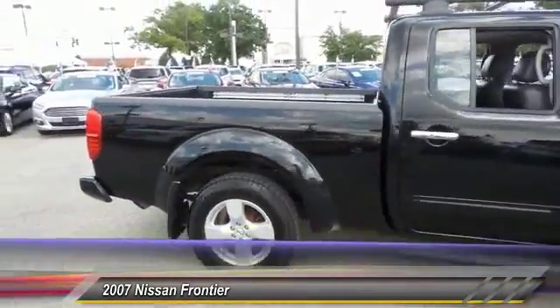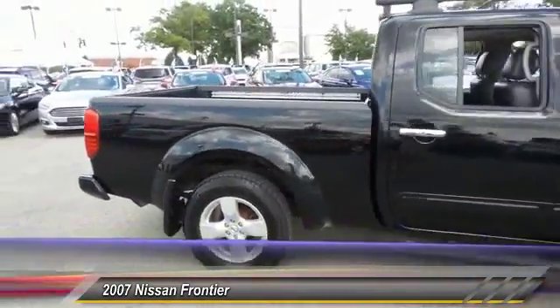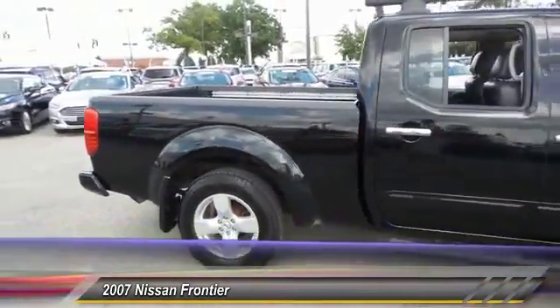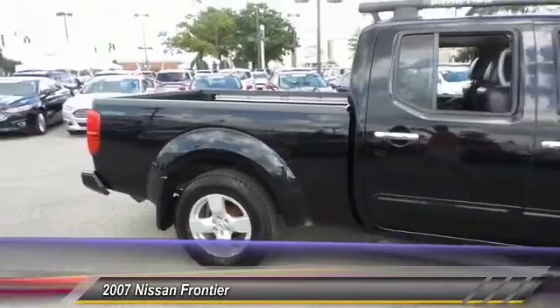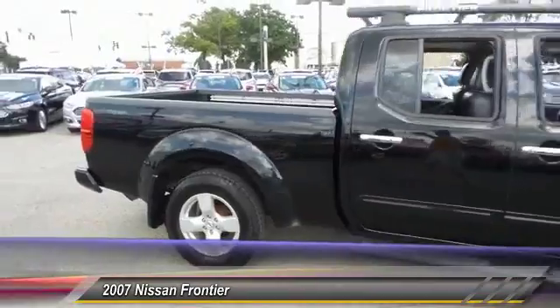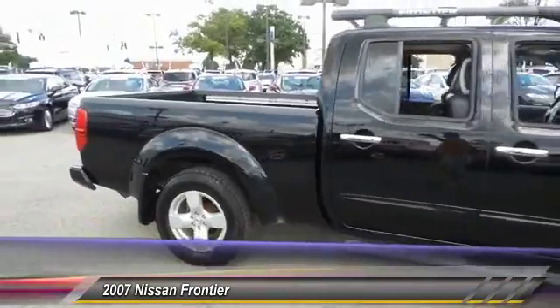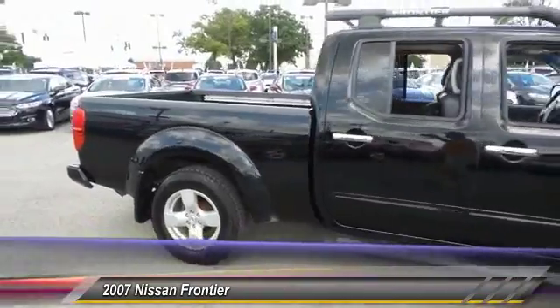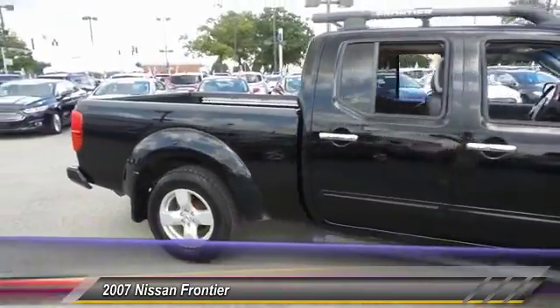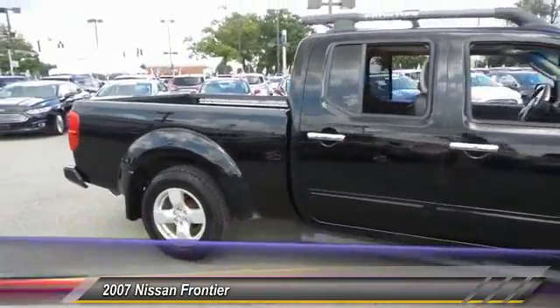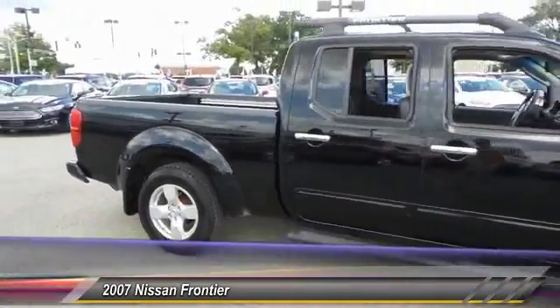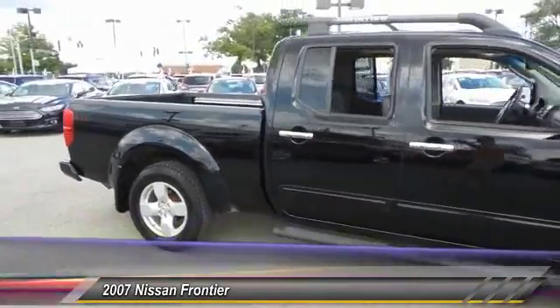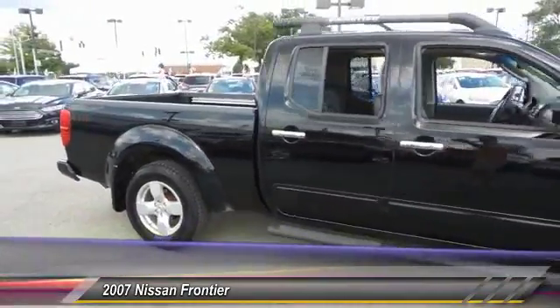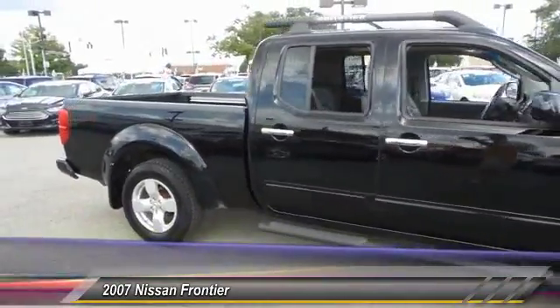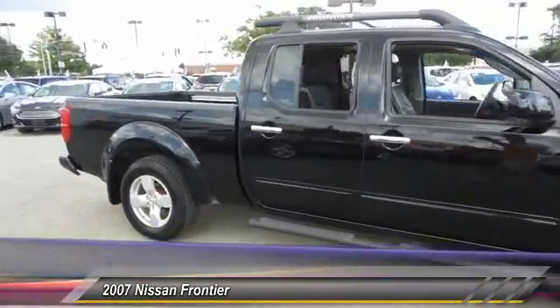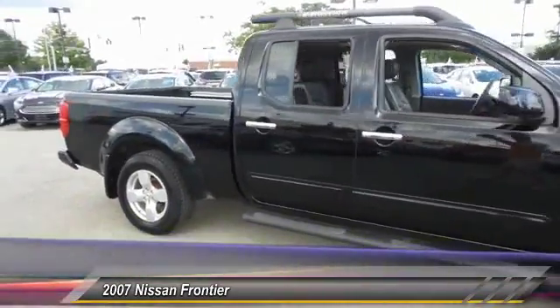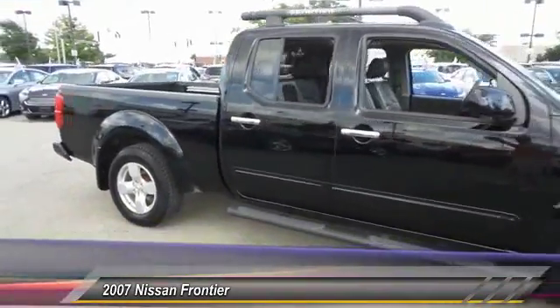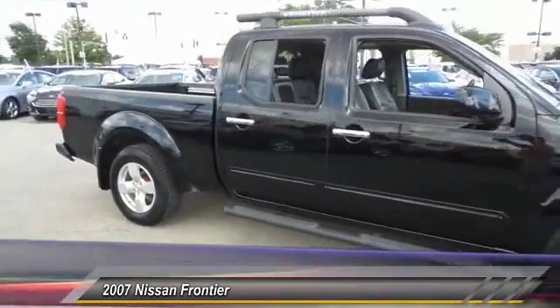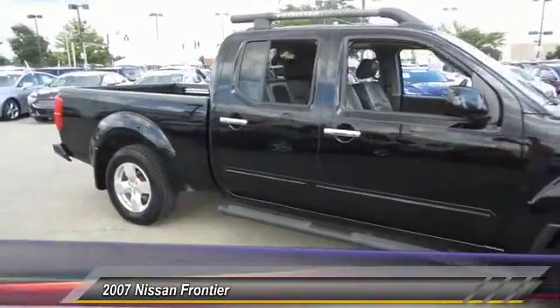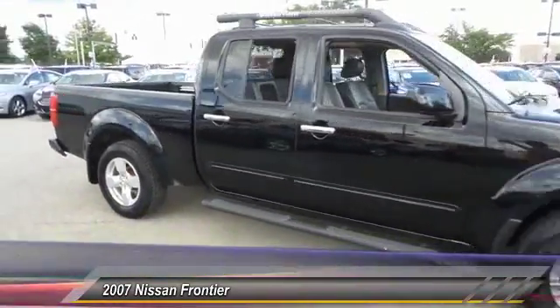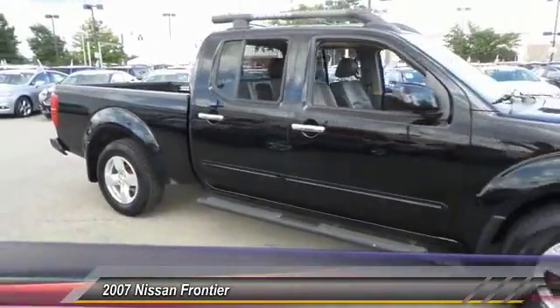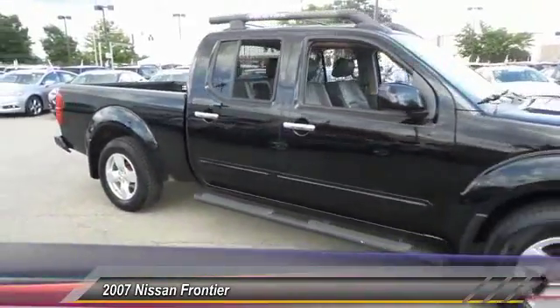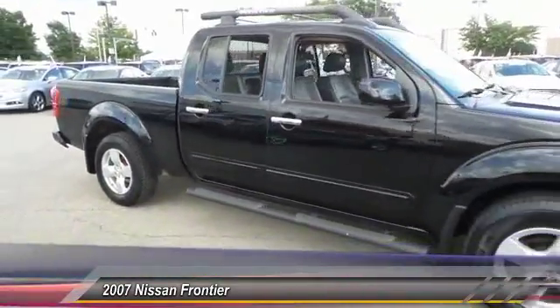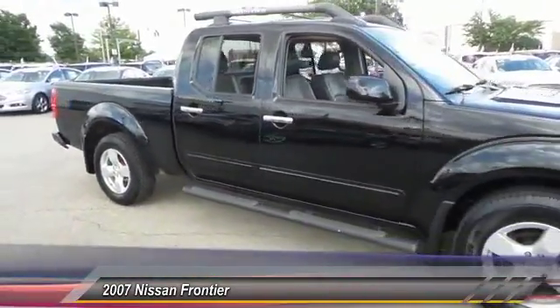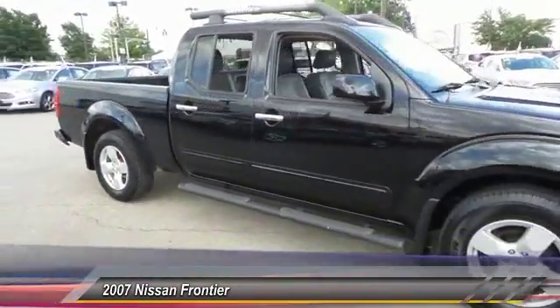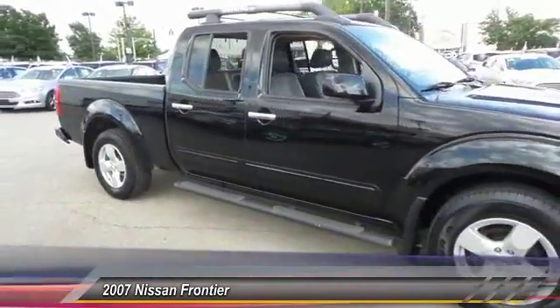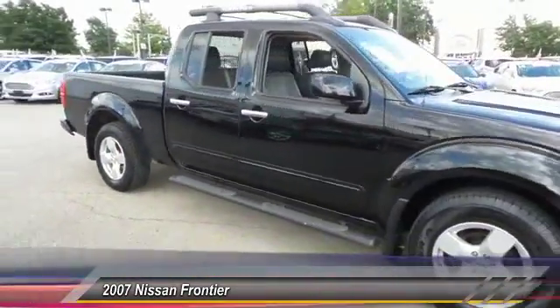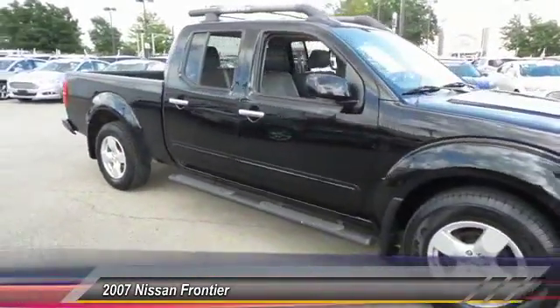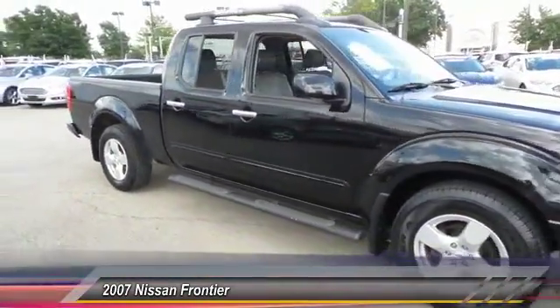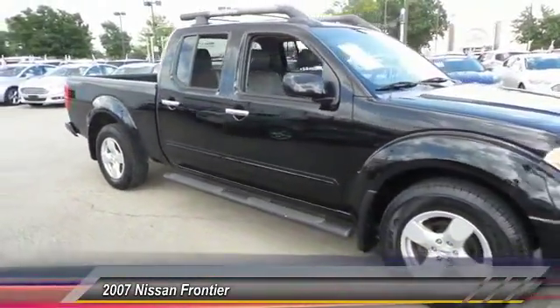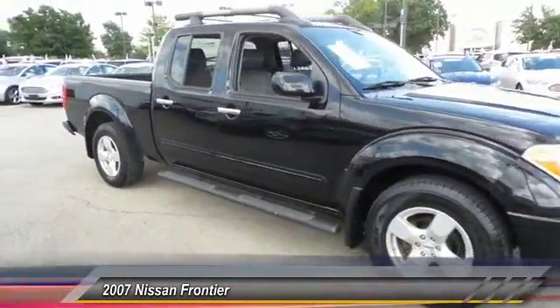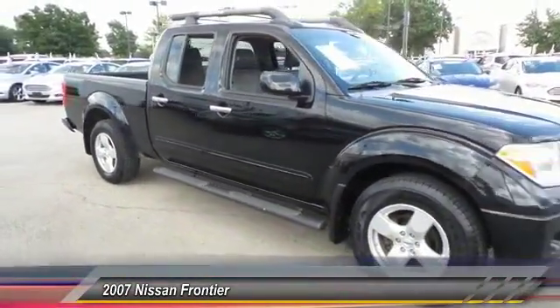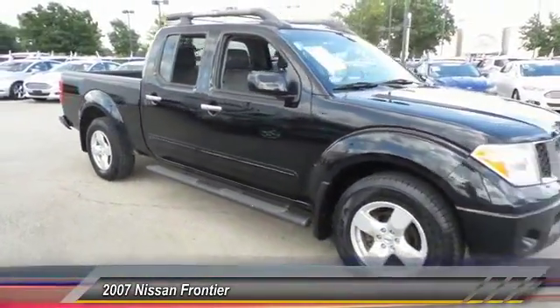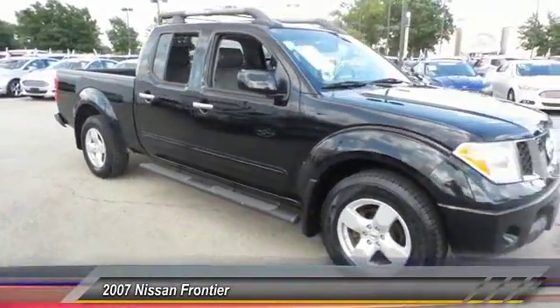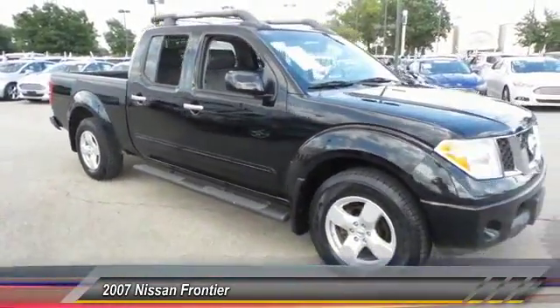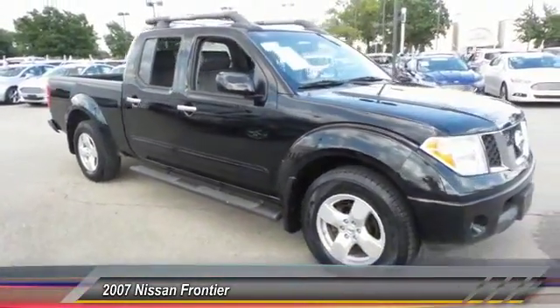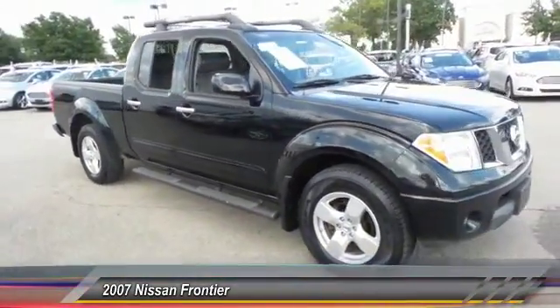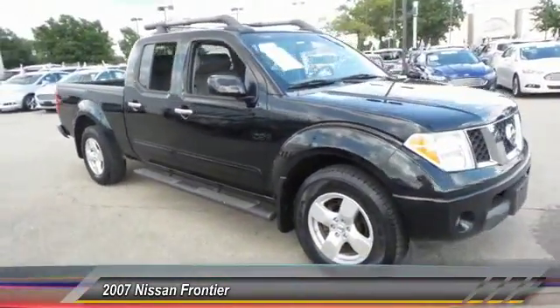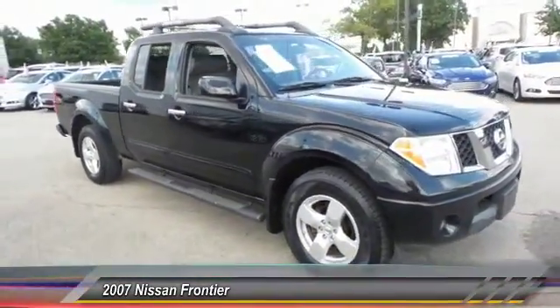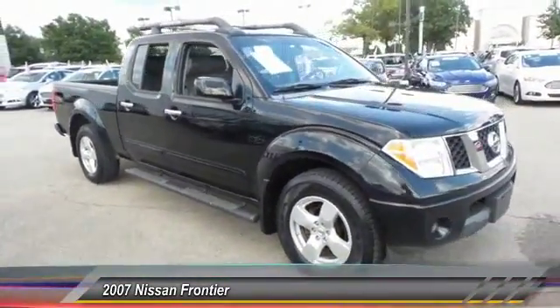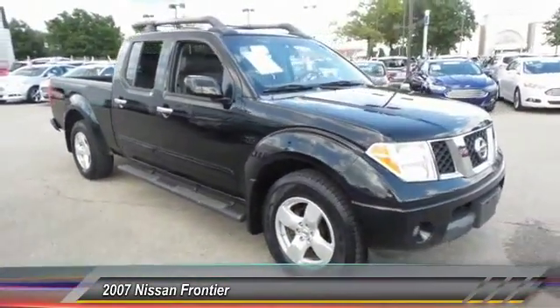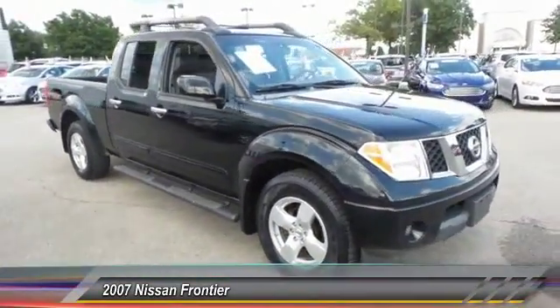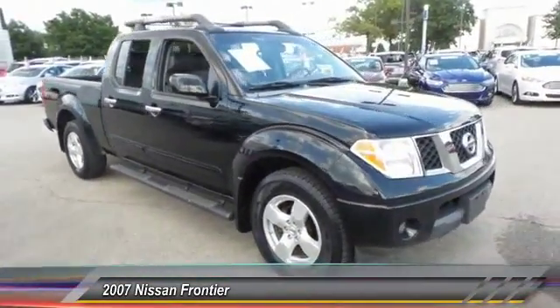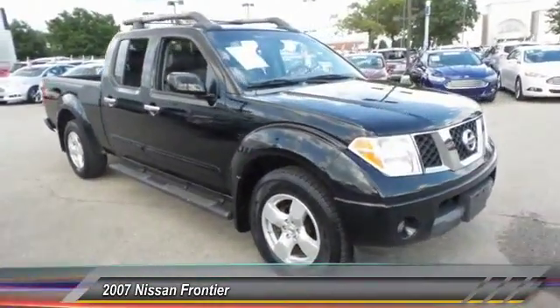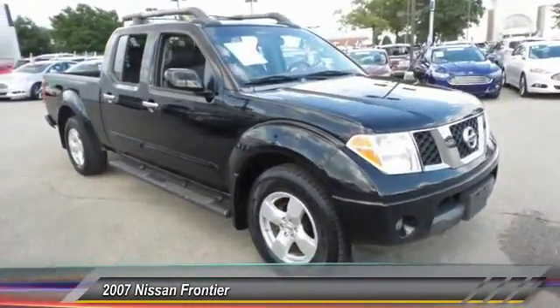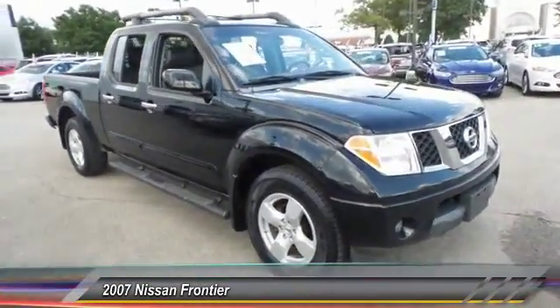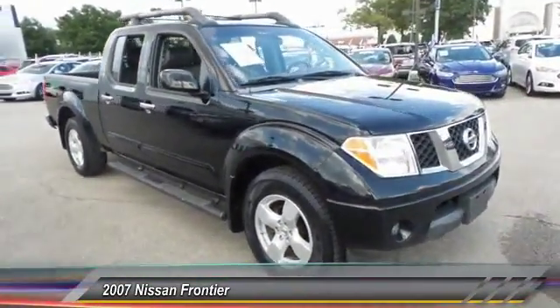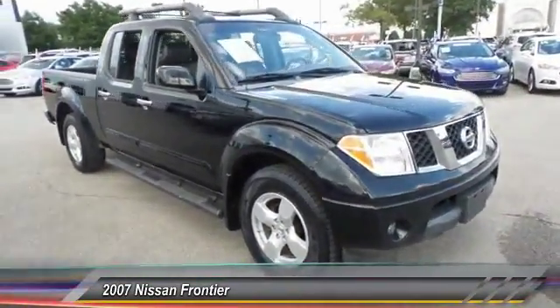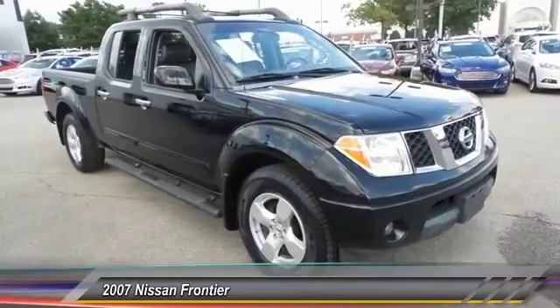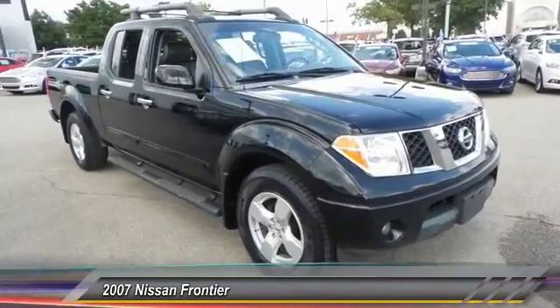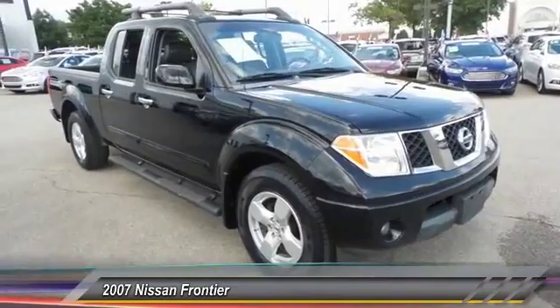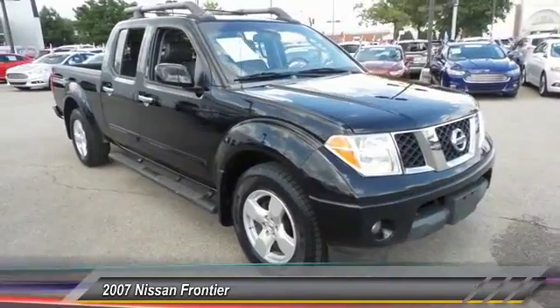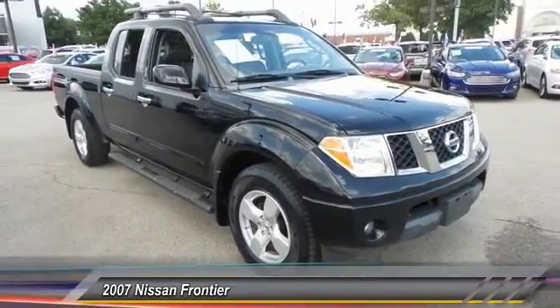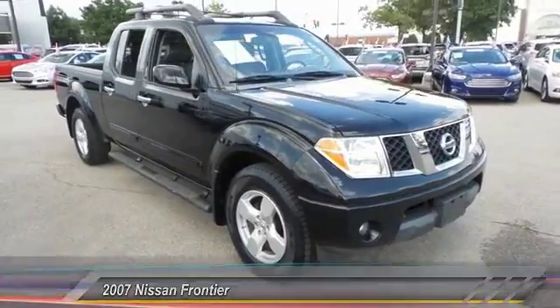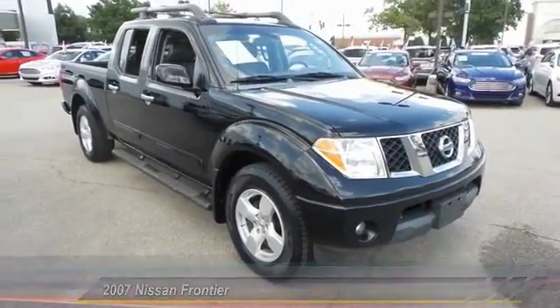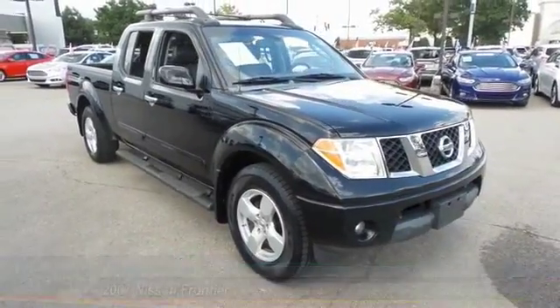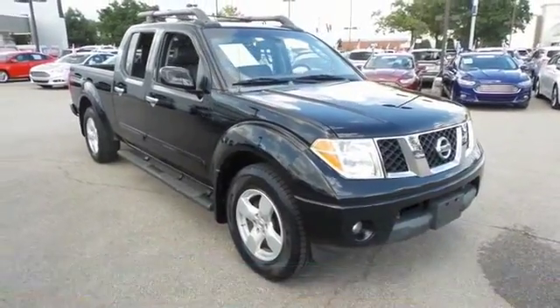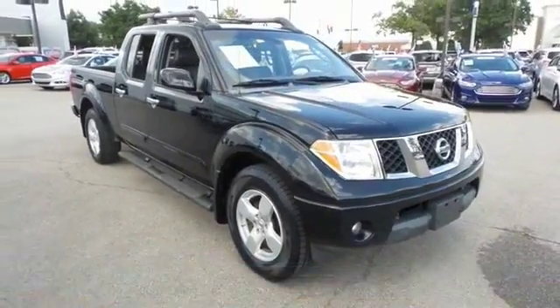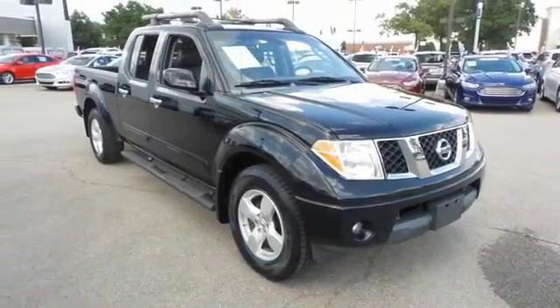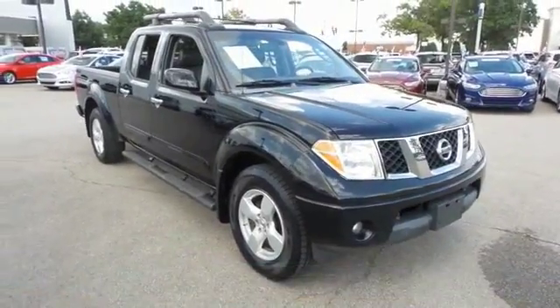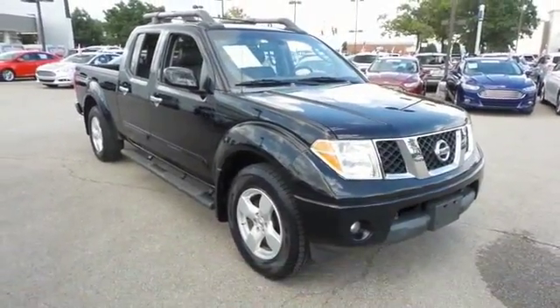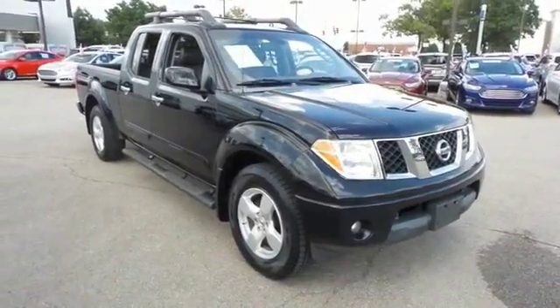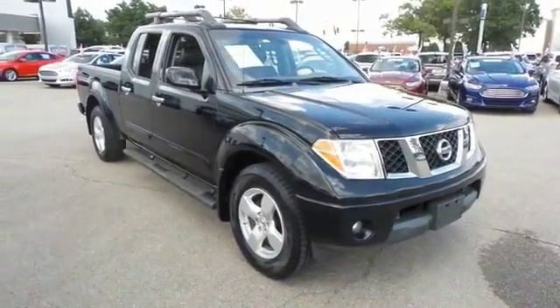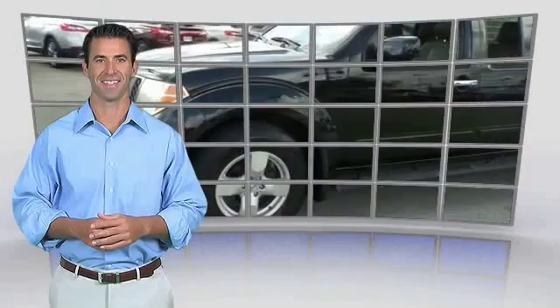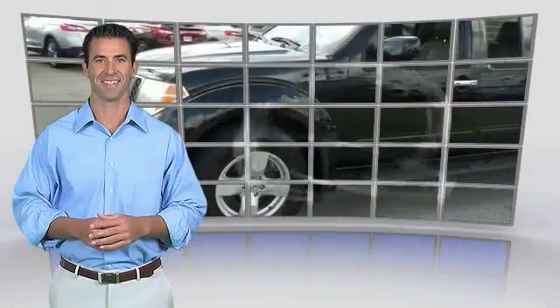Here are some of this vehicle's great options: heated seats, dual airbags, power steering, and front airbags.